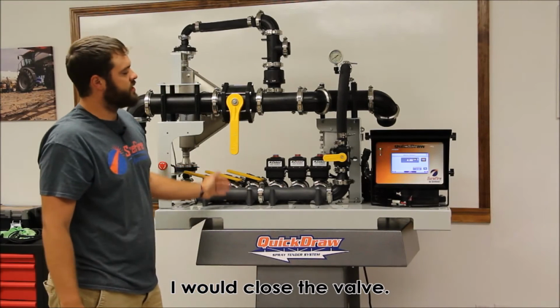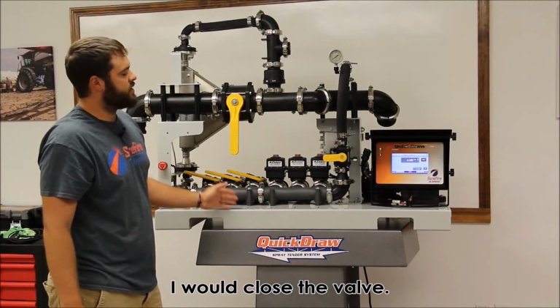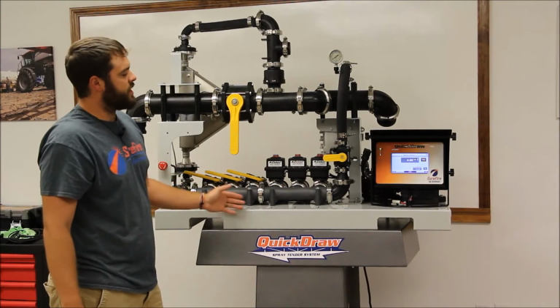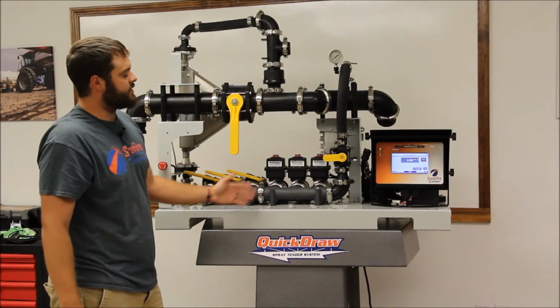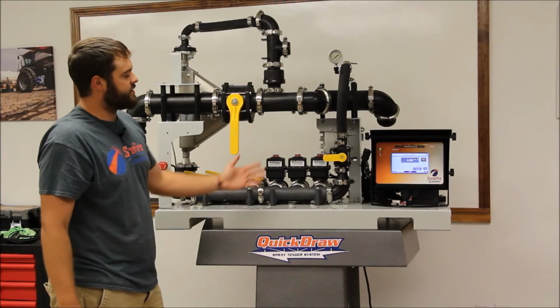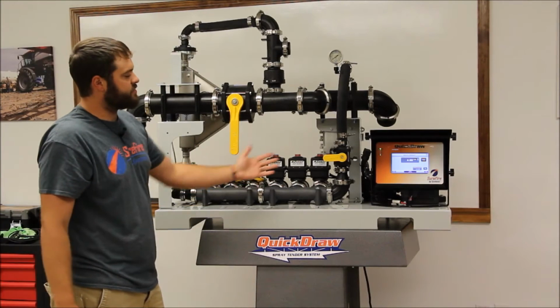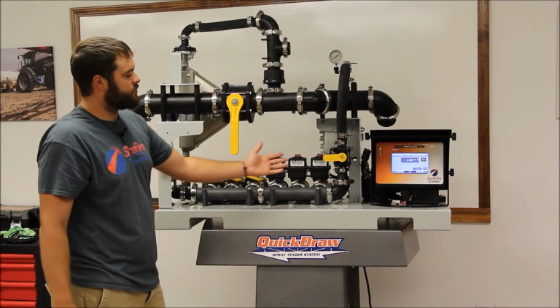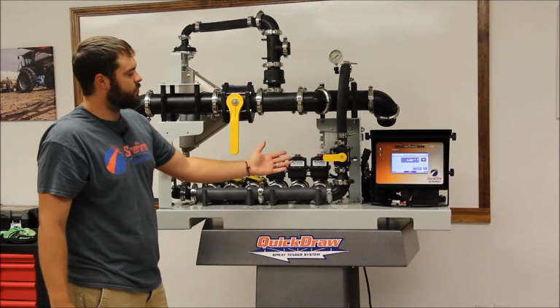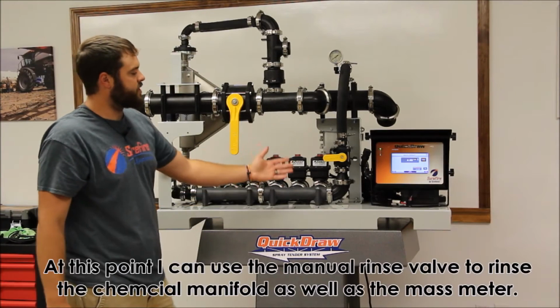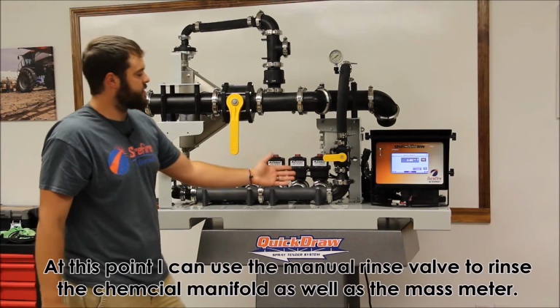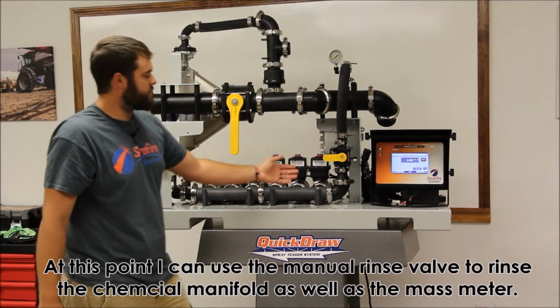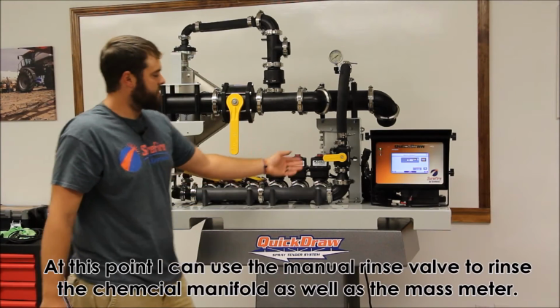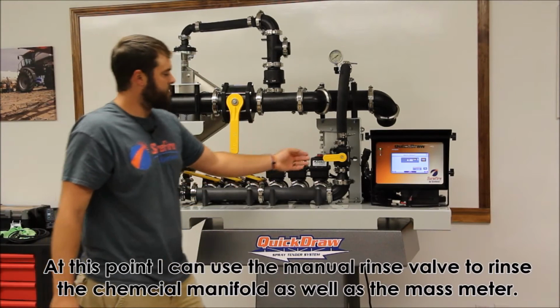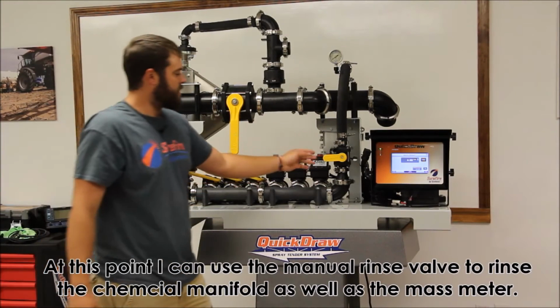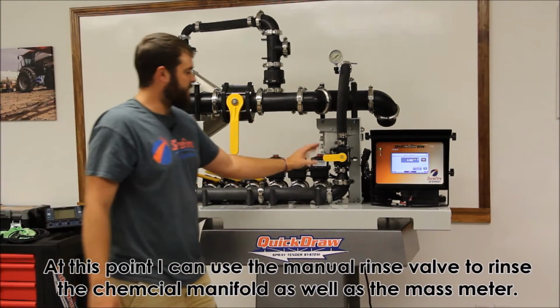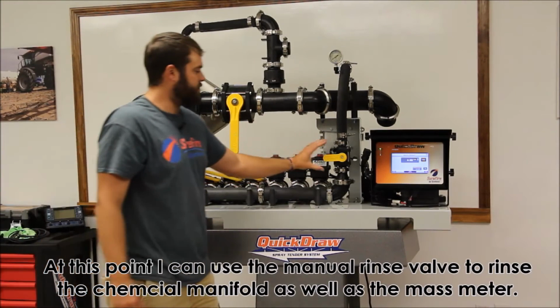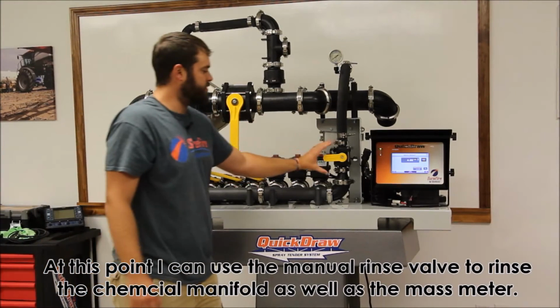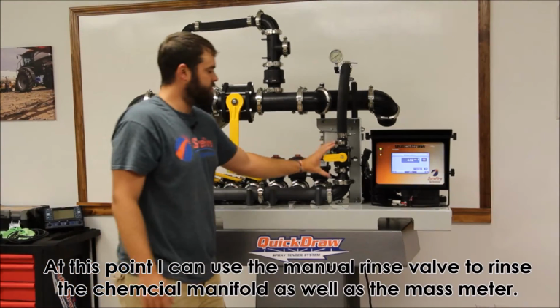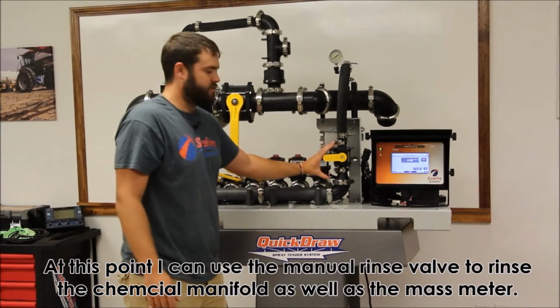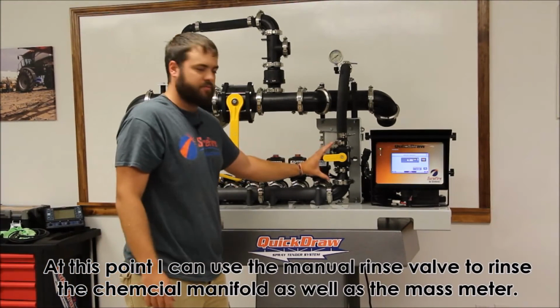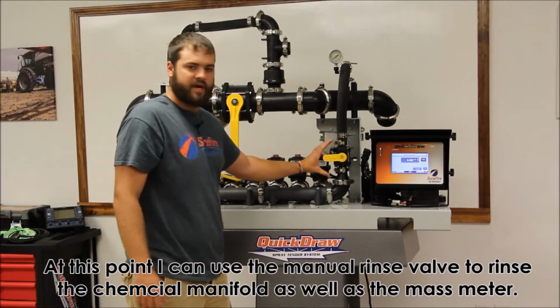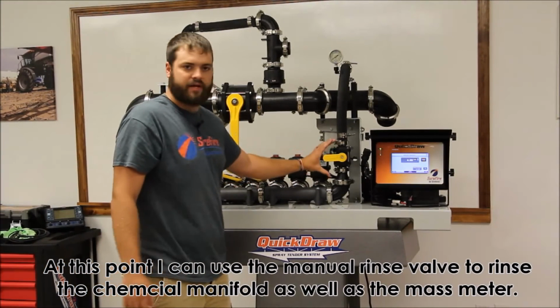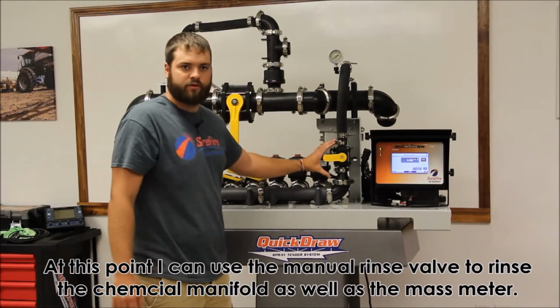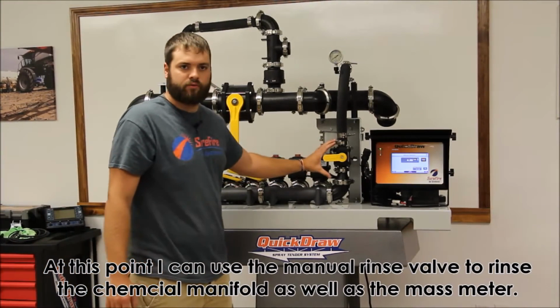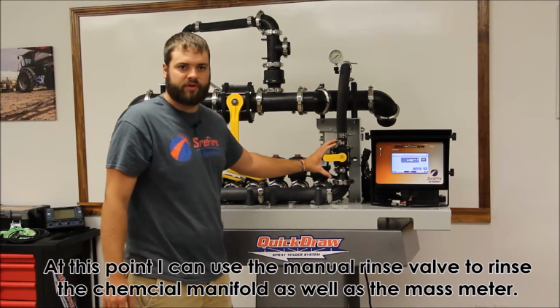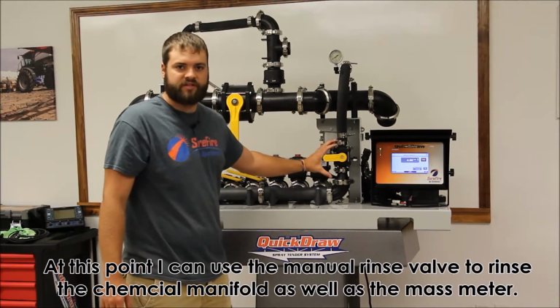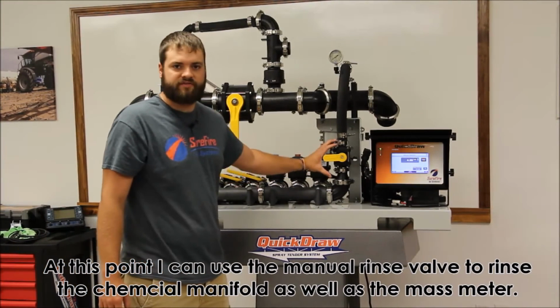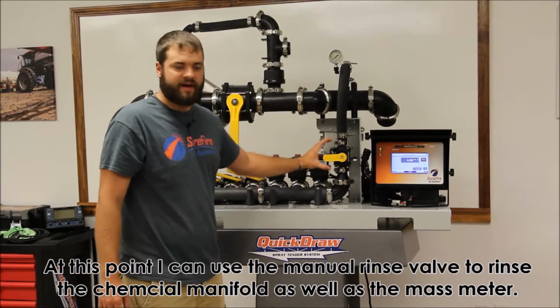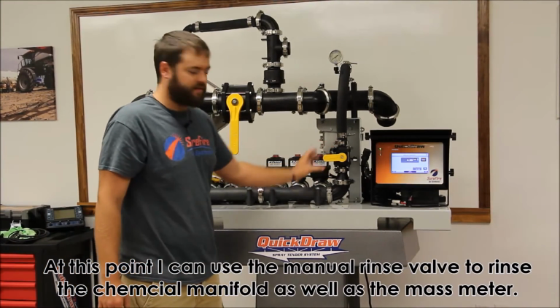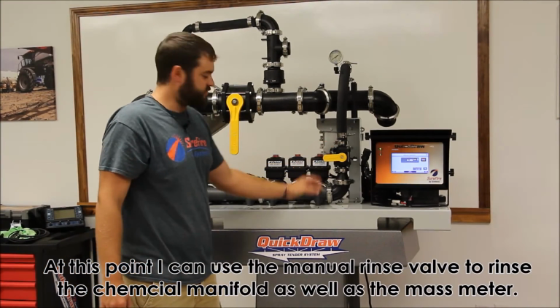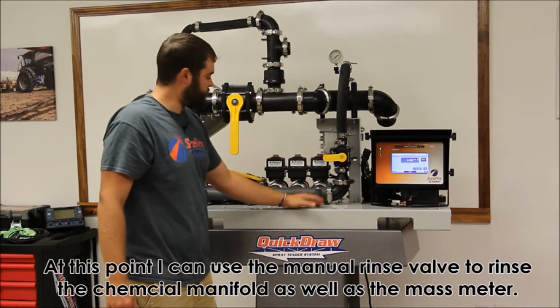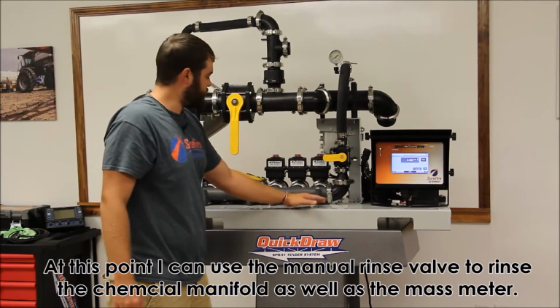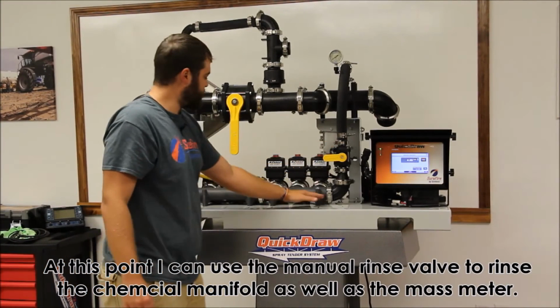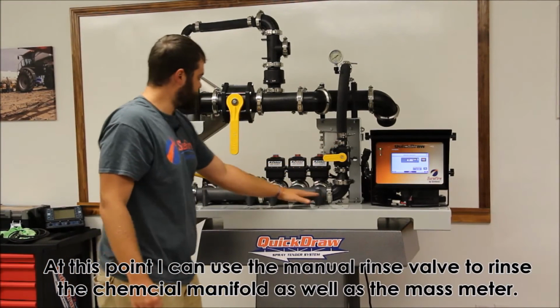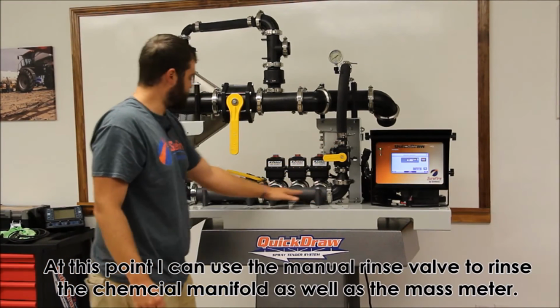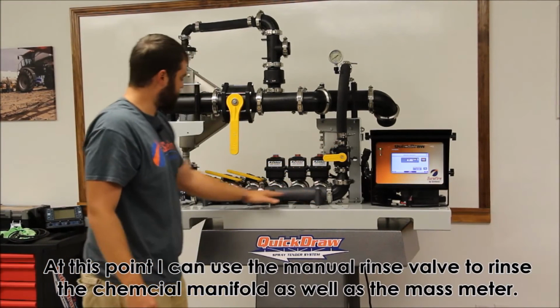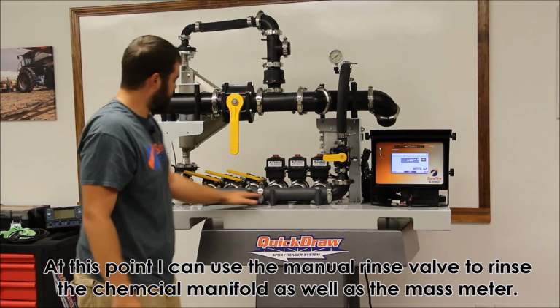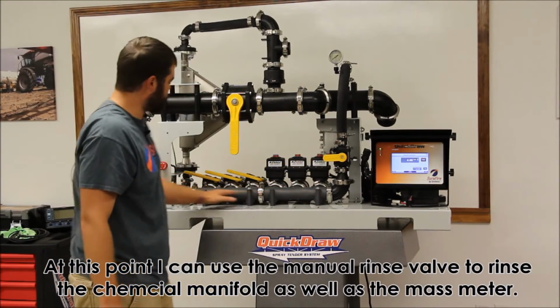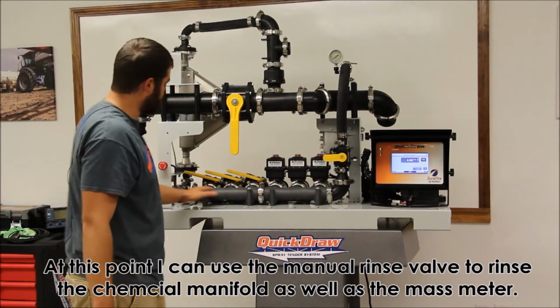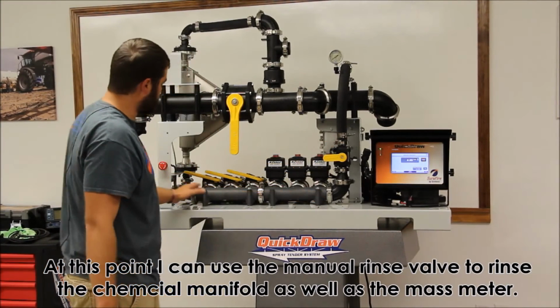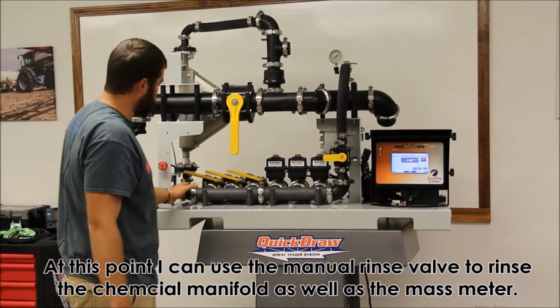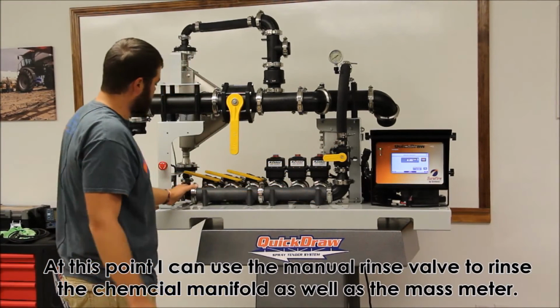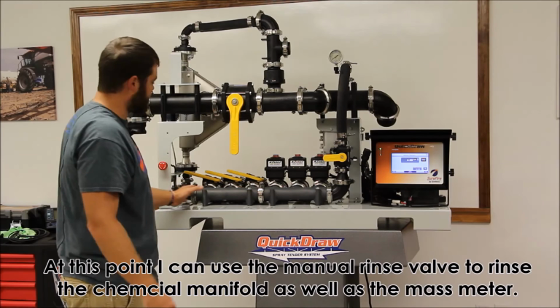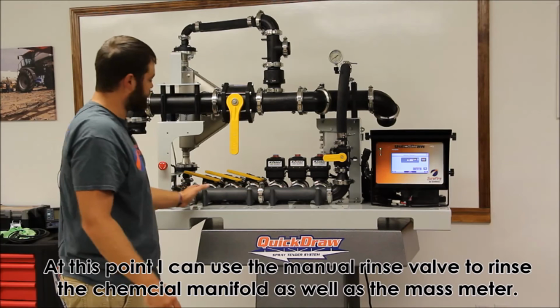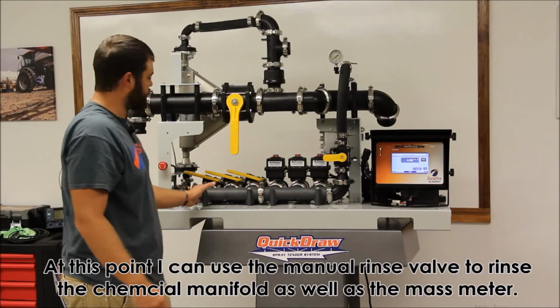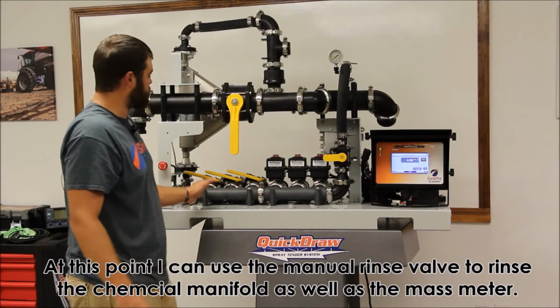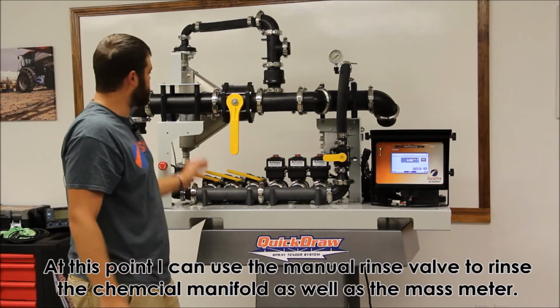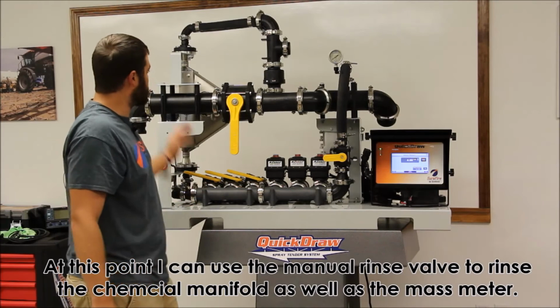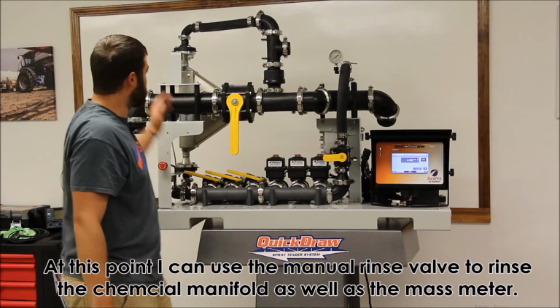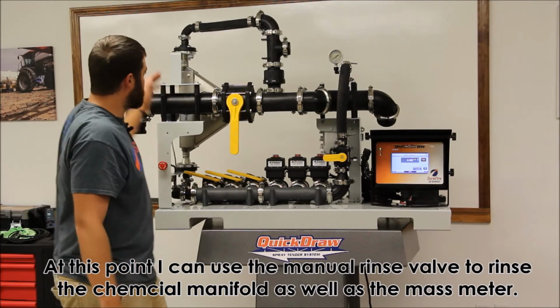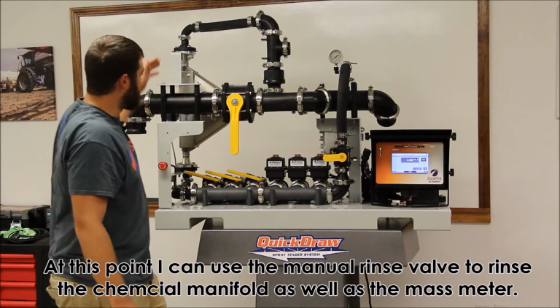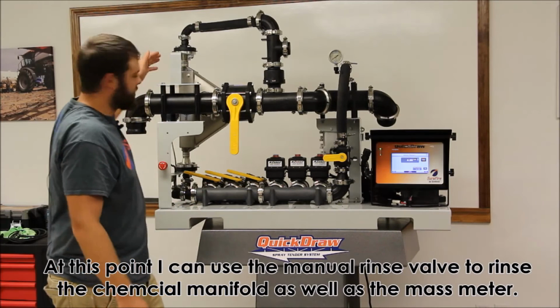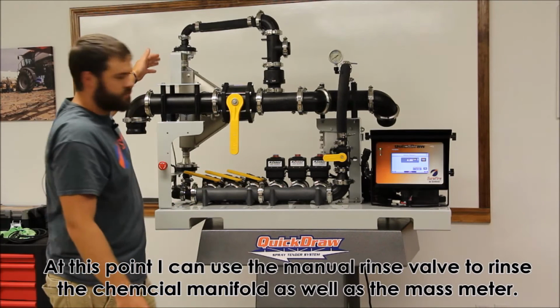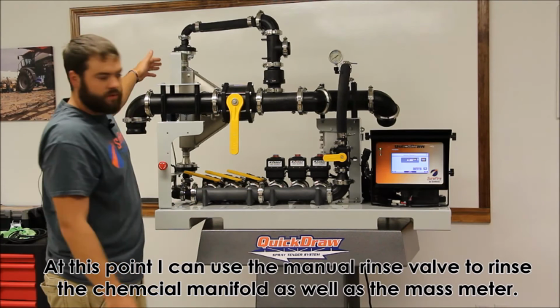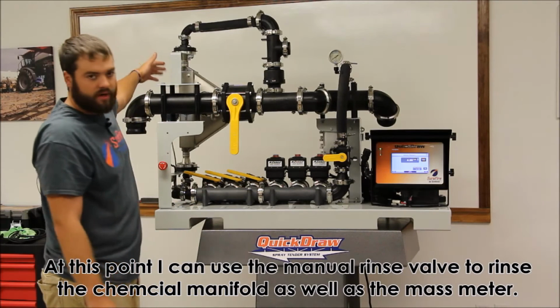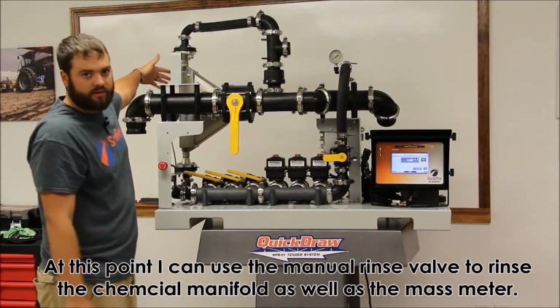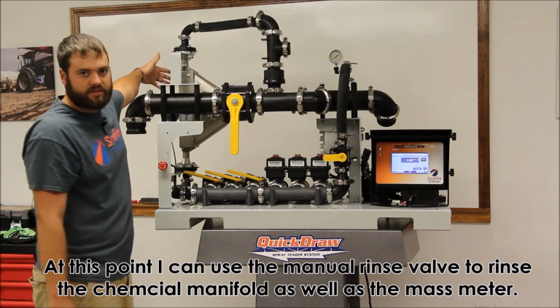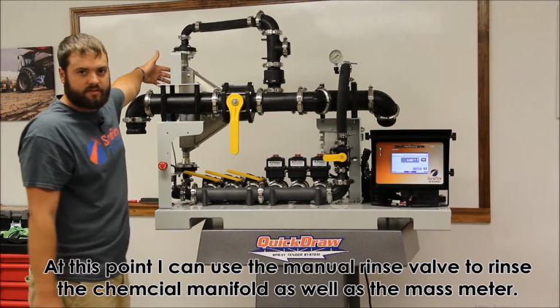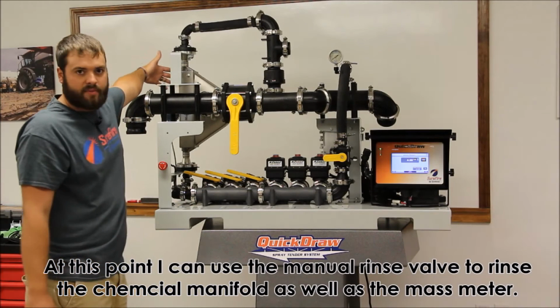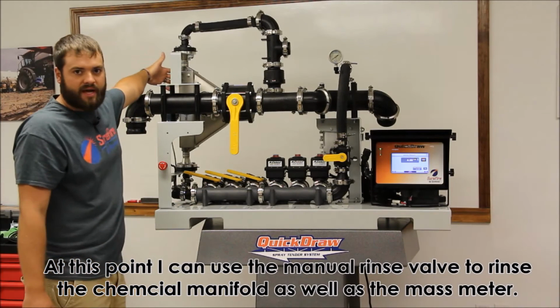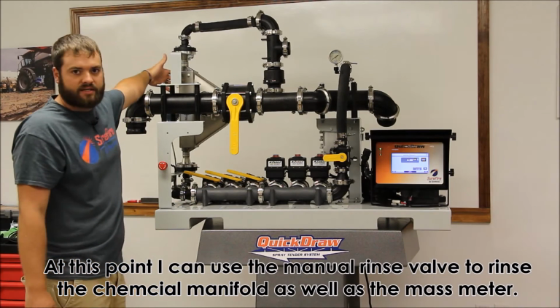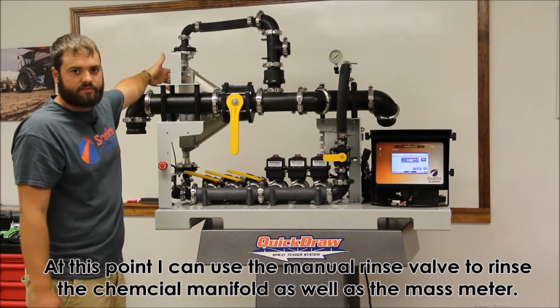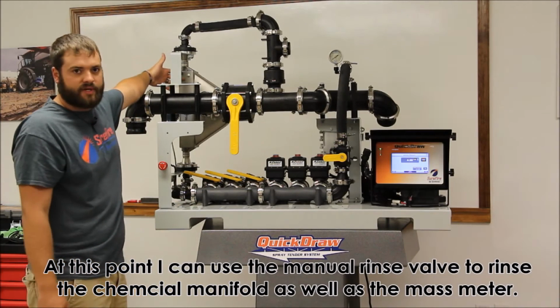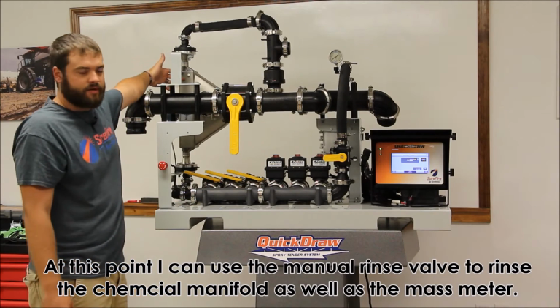At this point, you can use the manual rinse valve to rinse the chemical manifold as well as the mass meter.